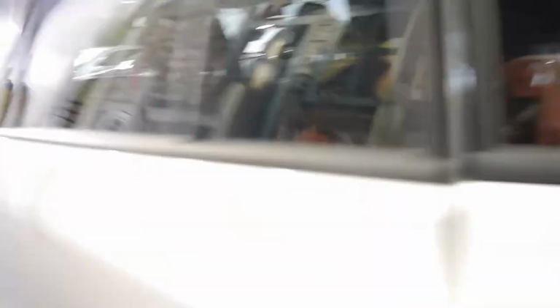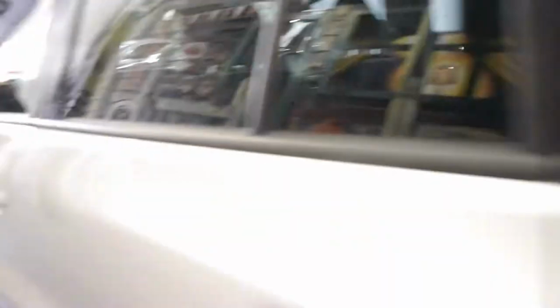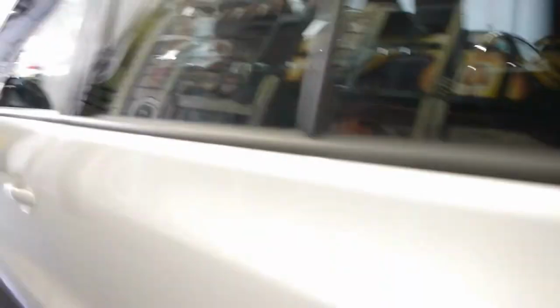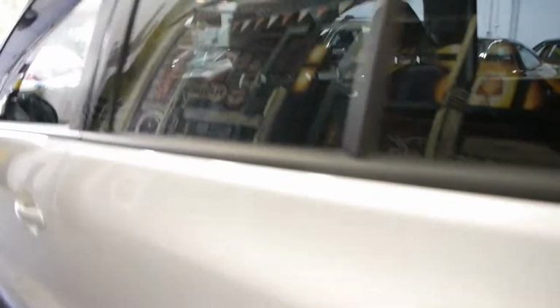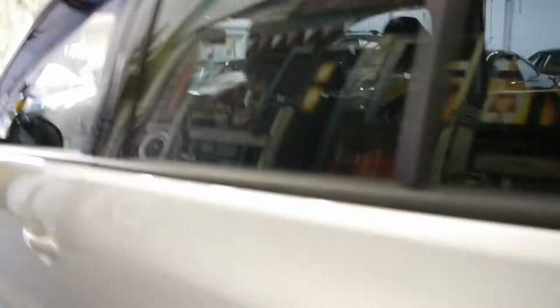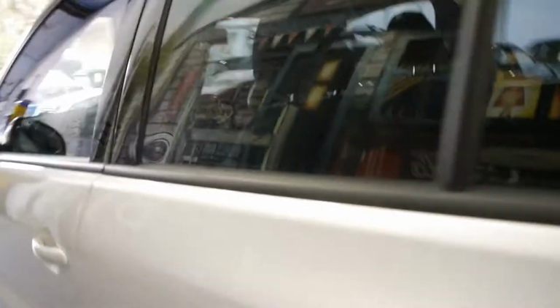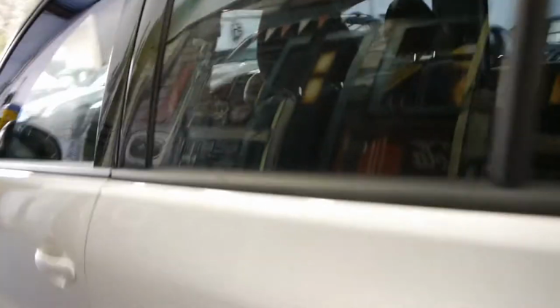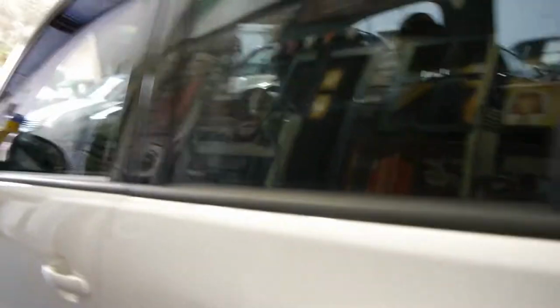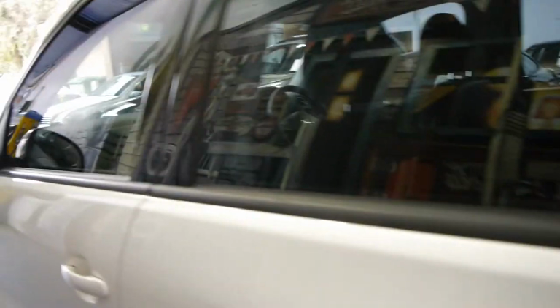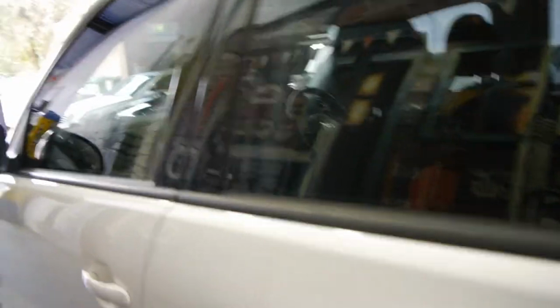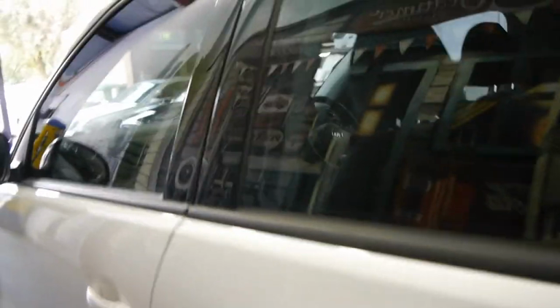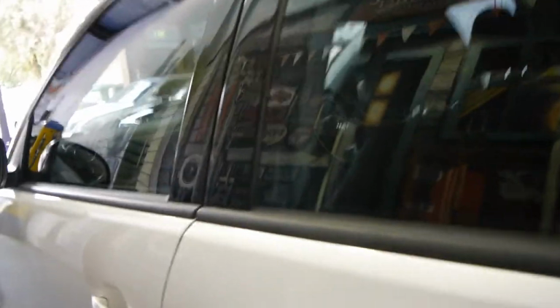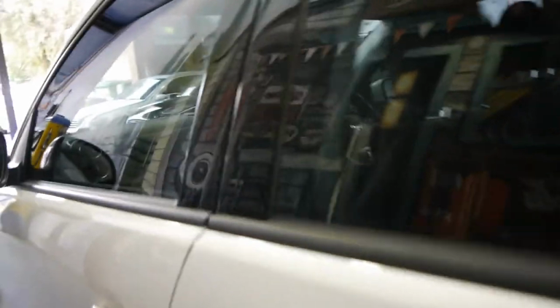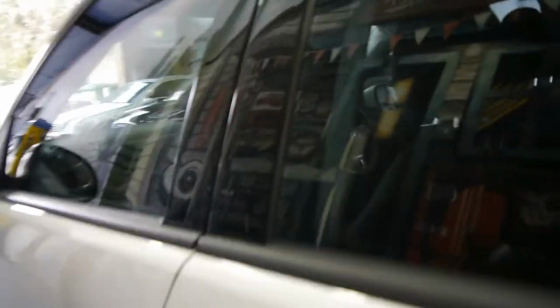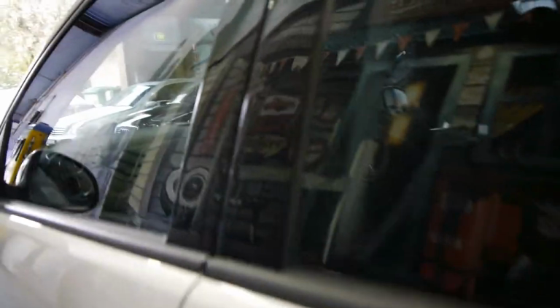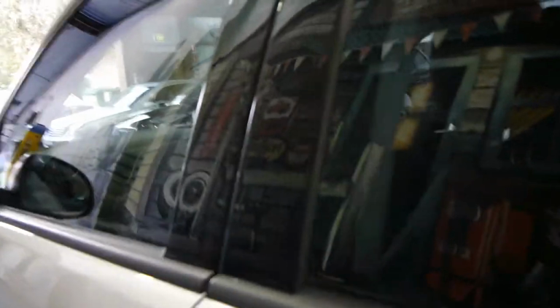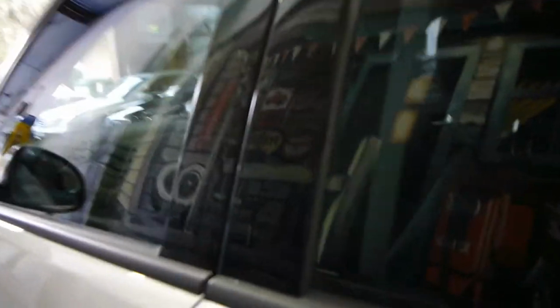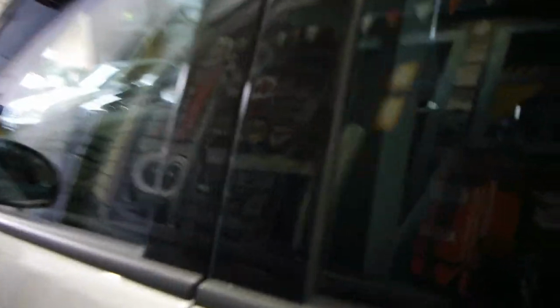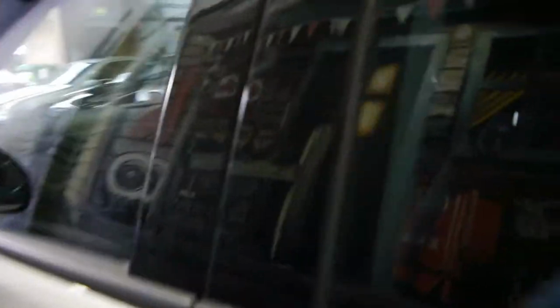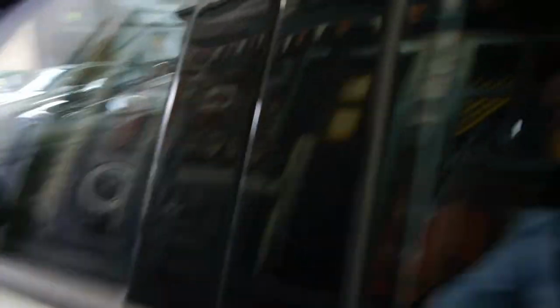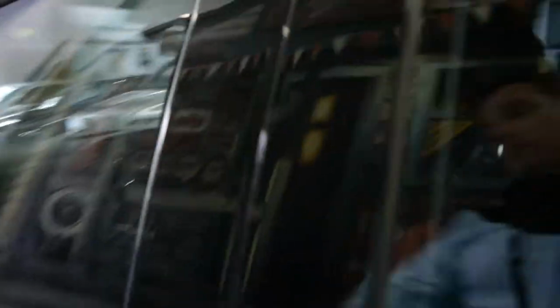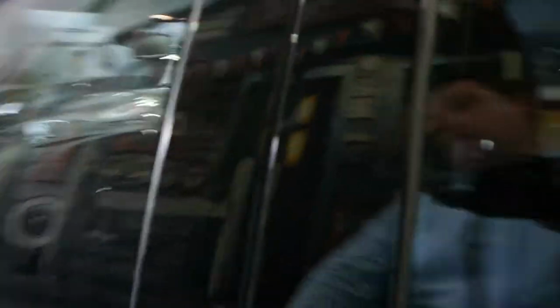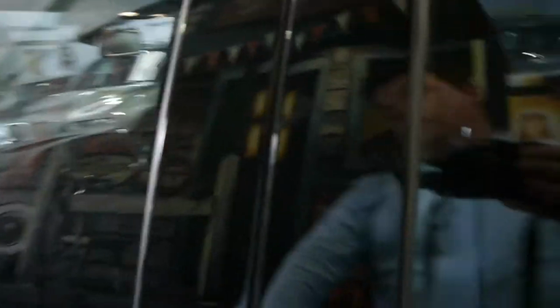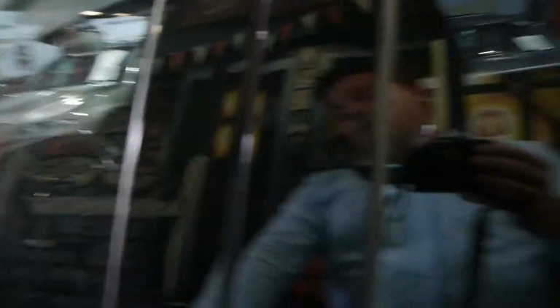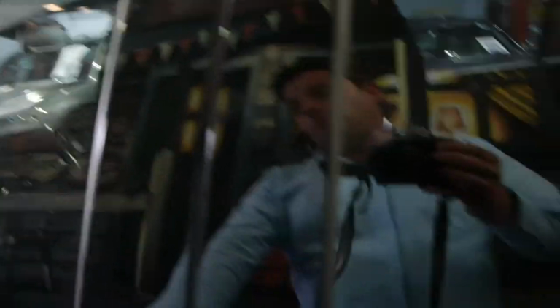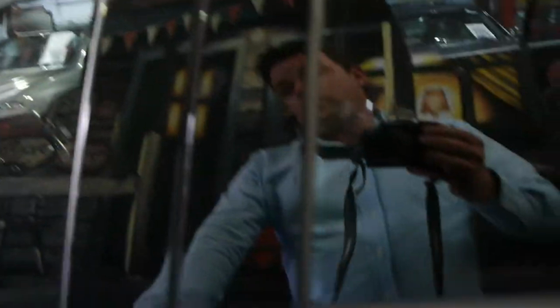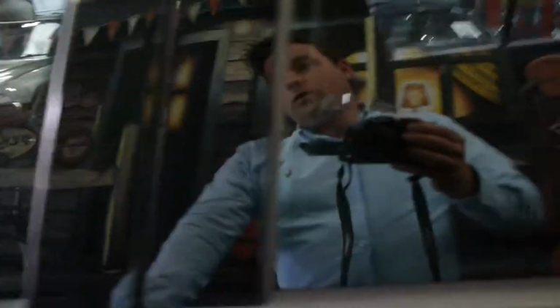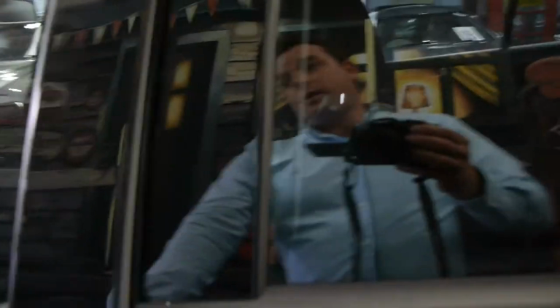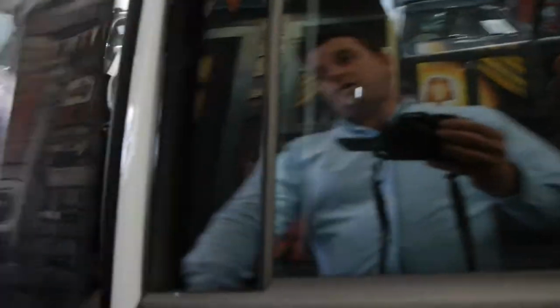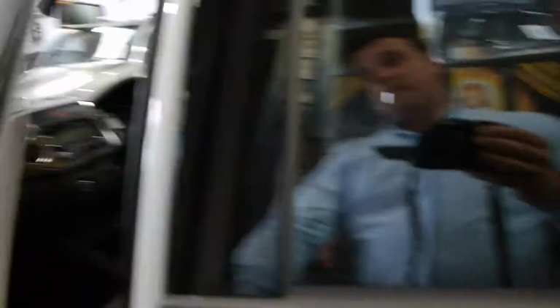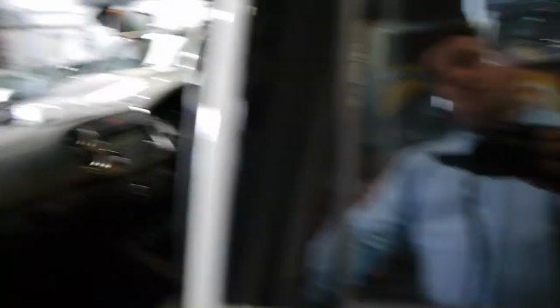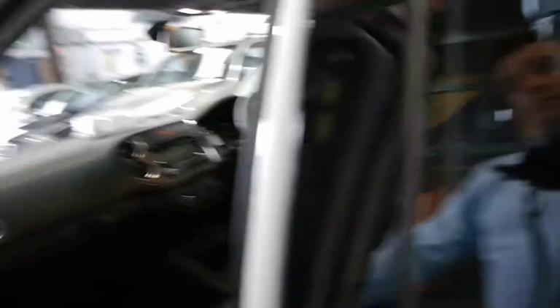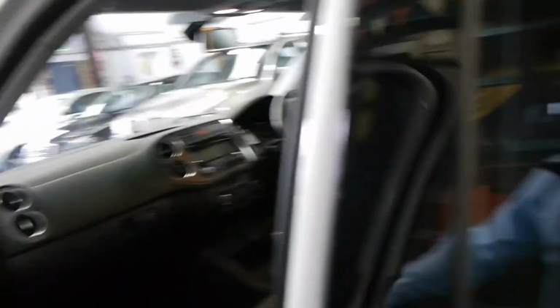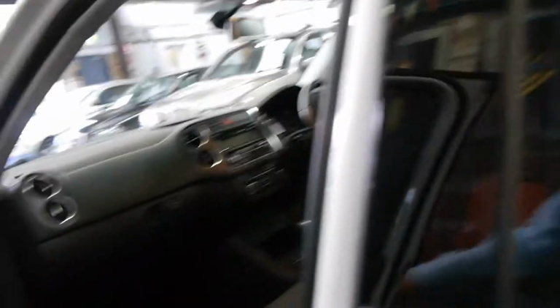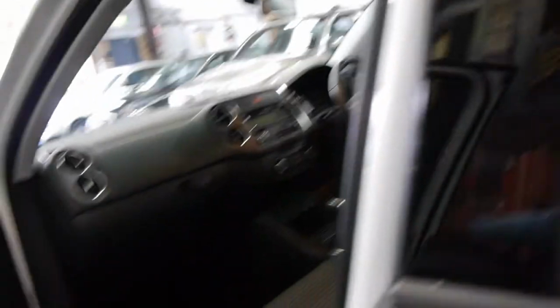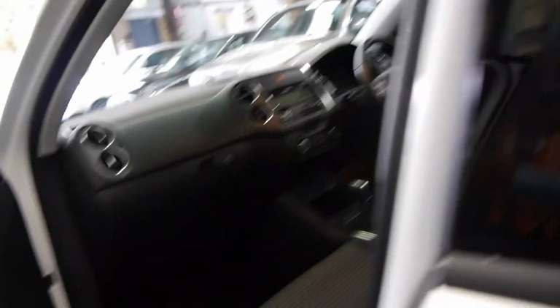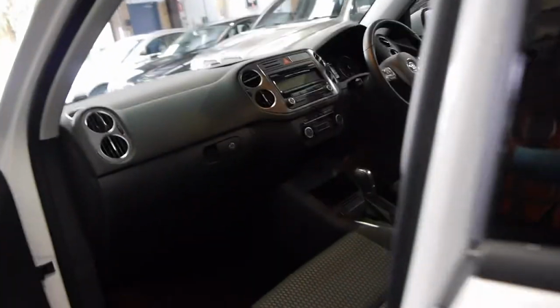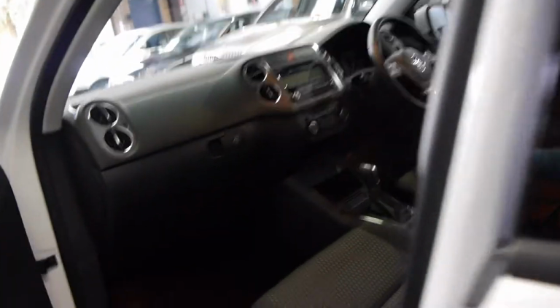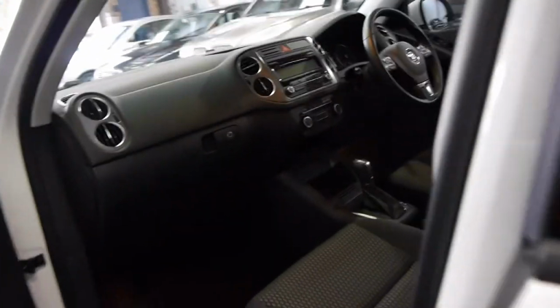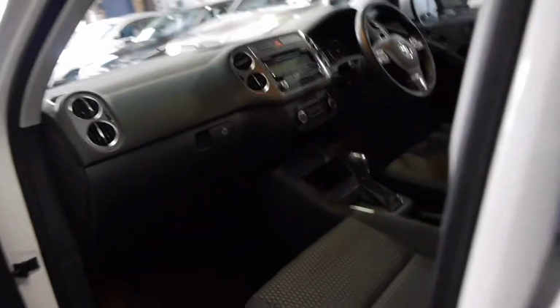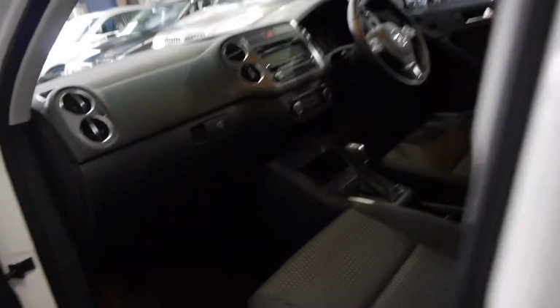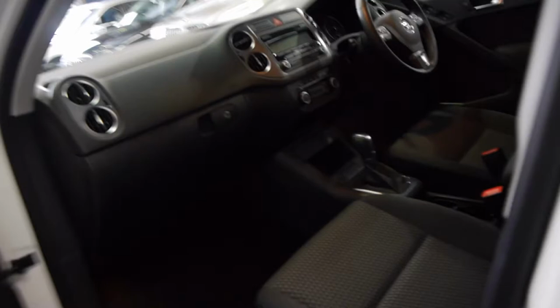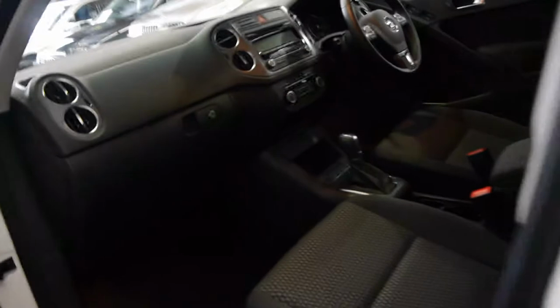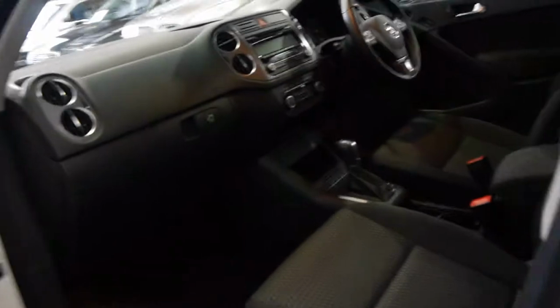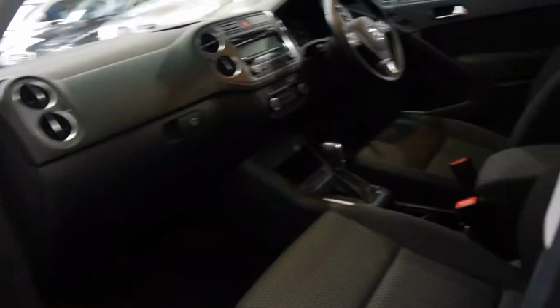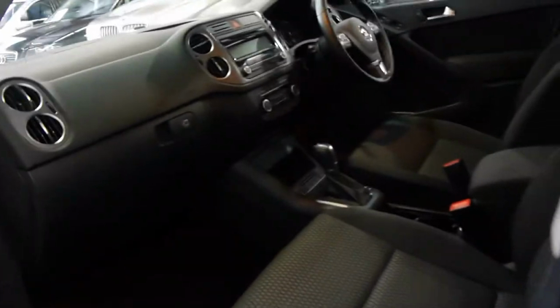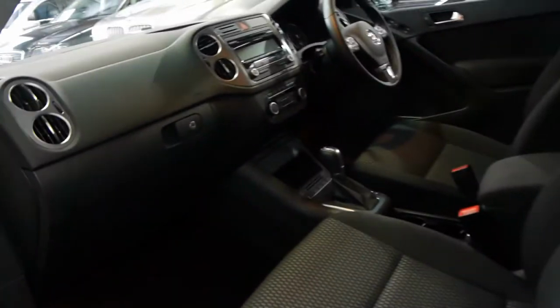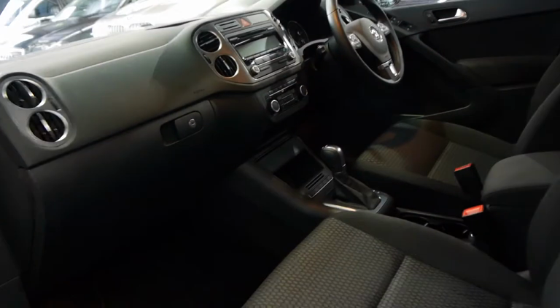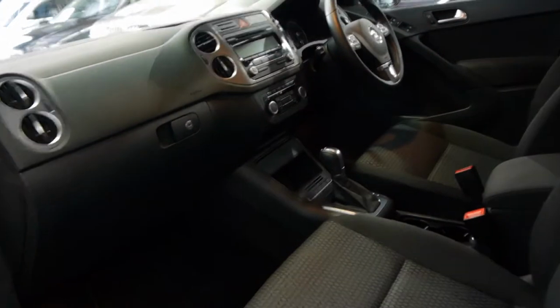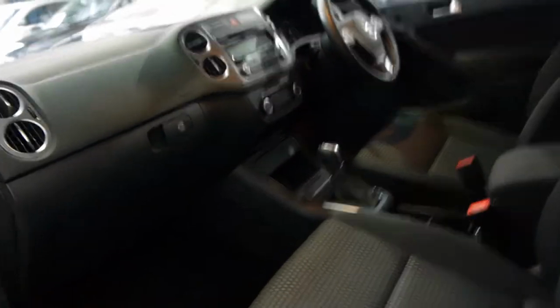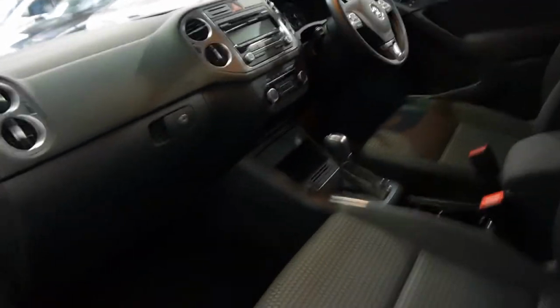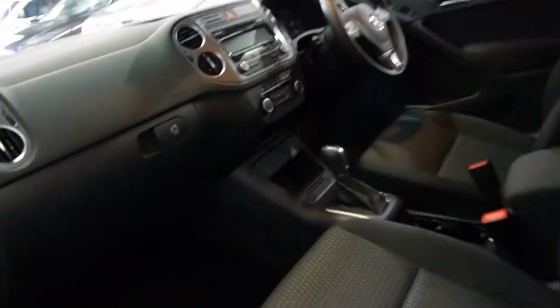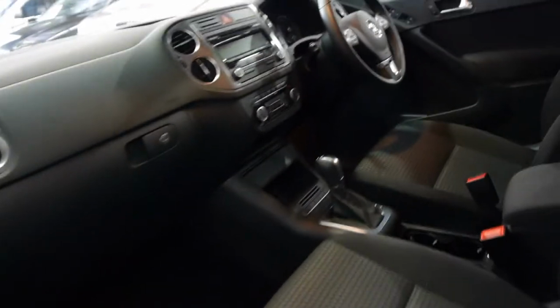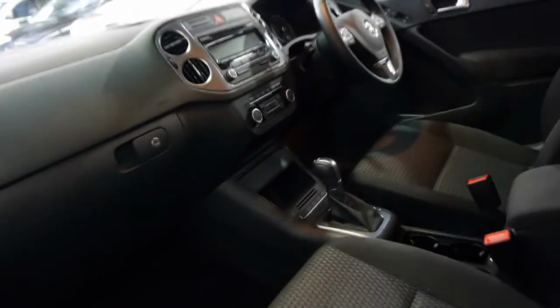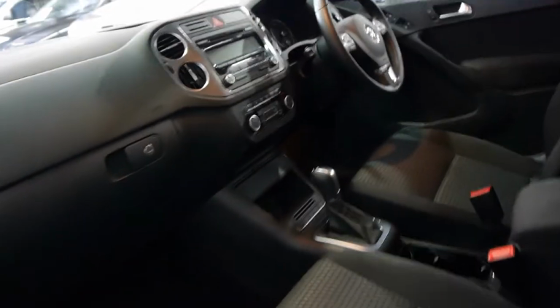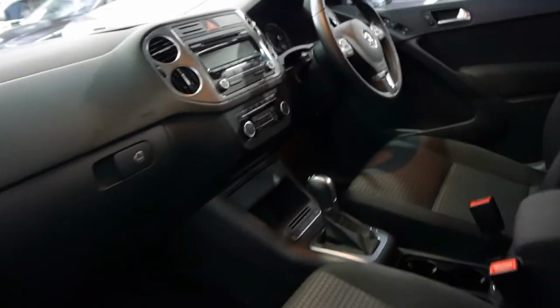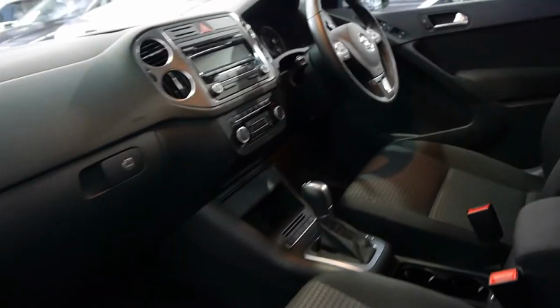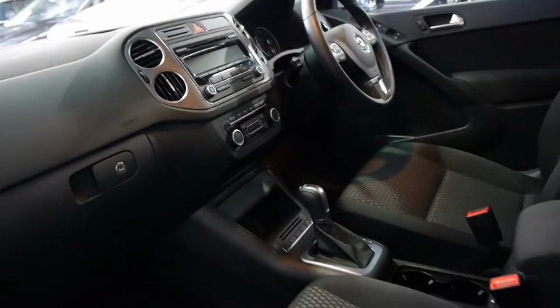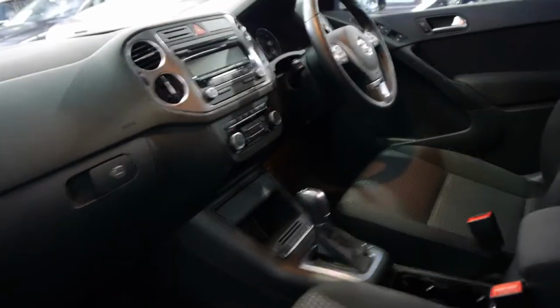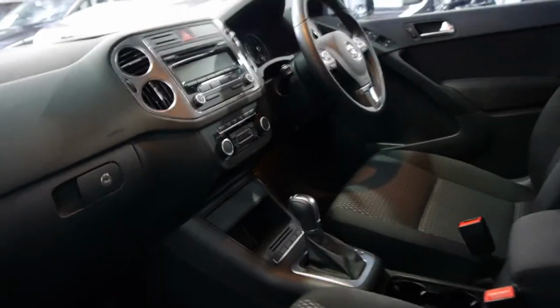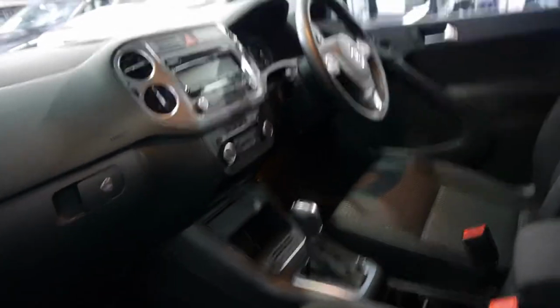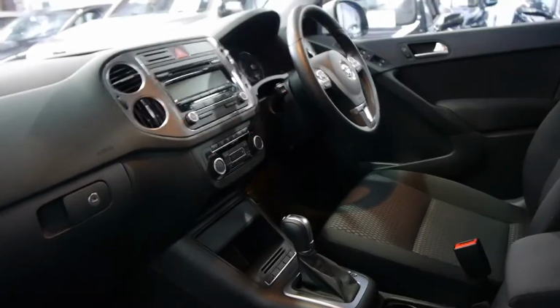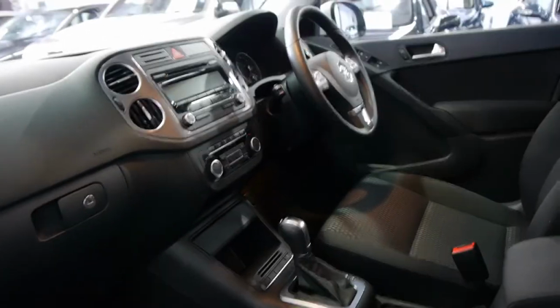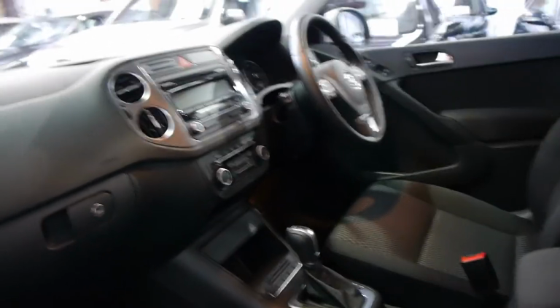I have driven it and it drives absolutely beautifully. They were quite expensive when they were new, so we think this is very well priced especially with such low kilometres.